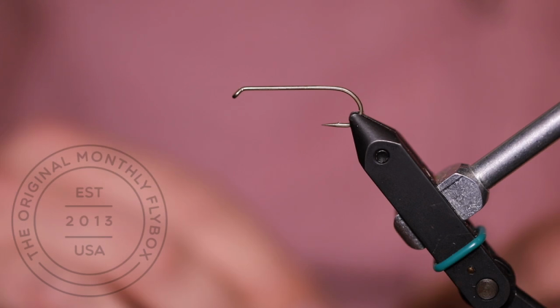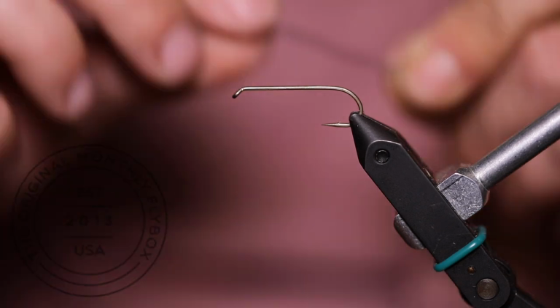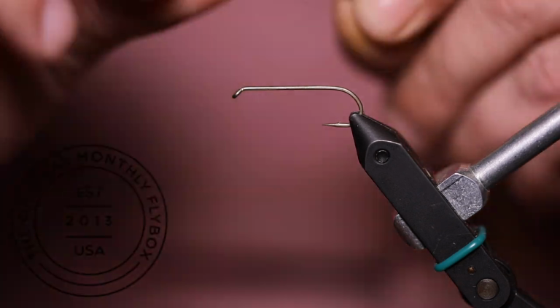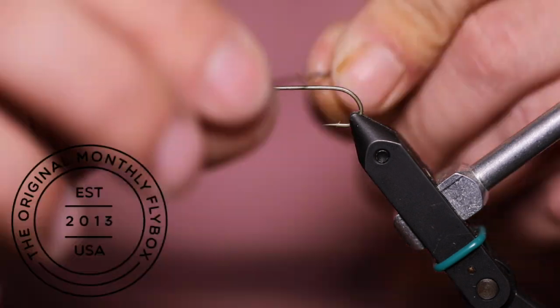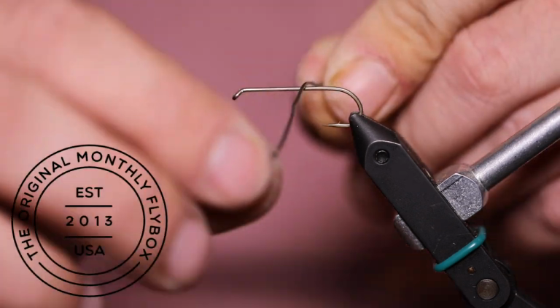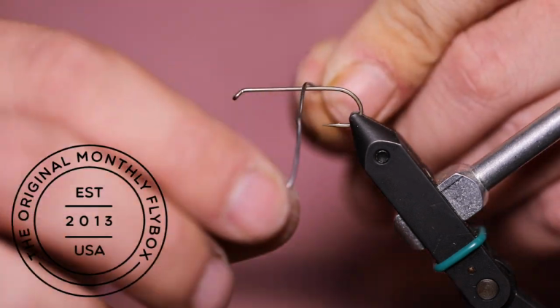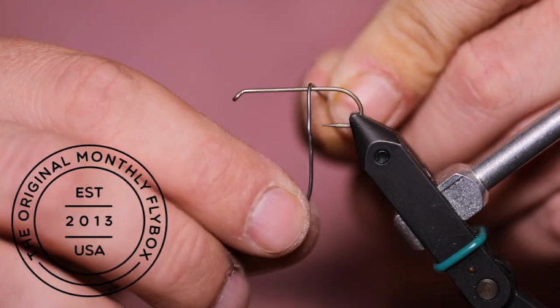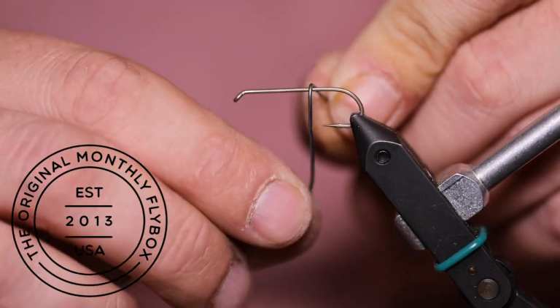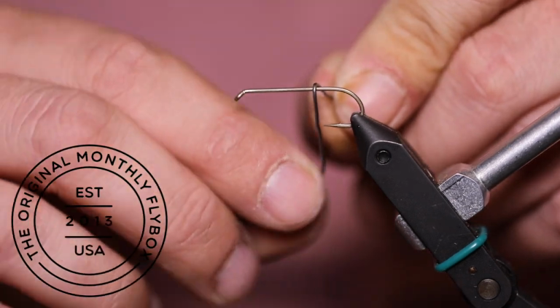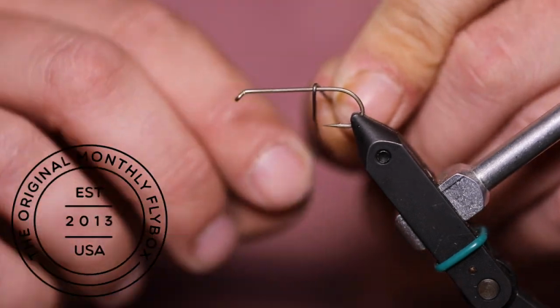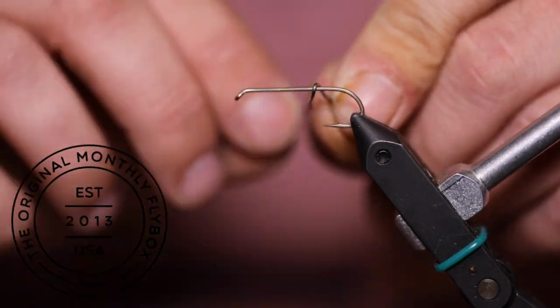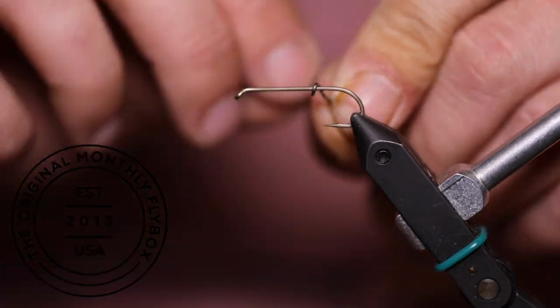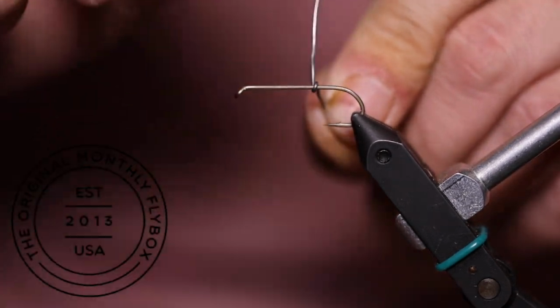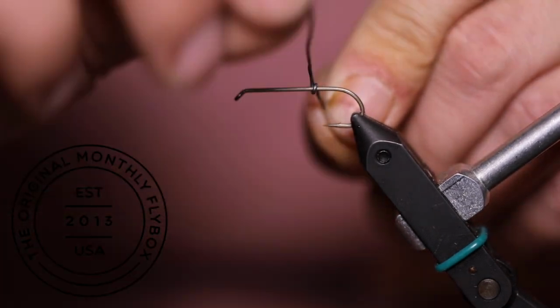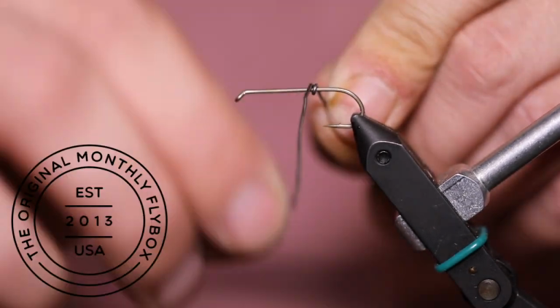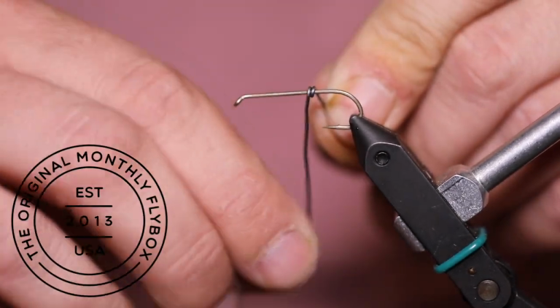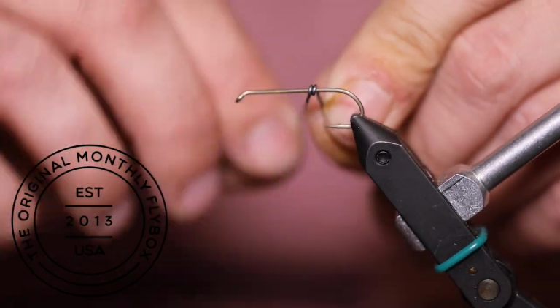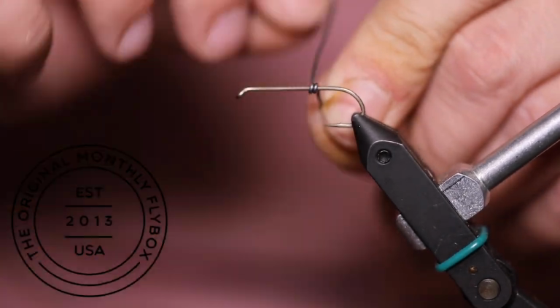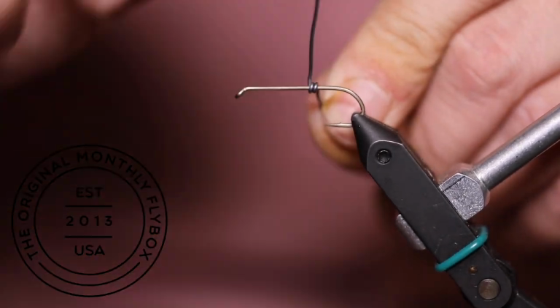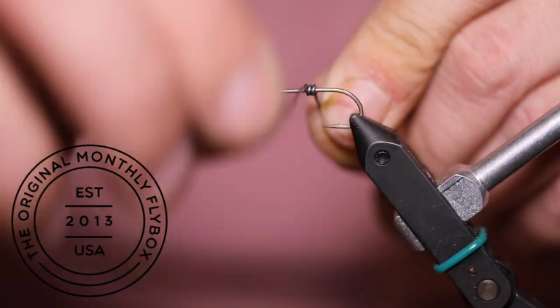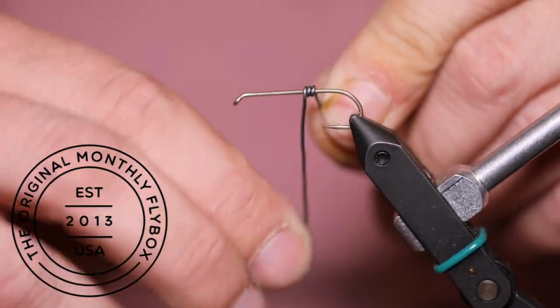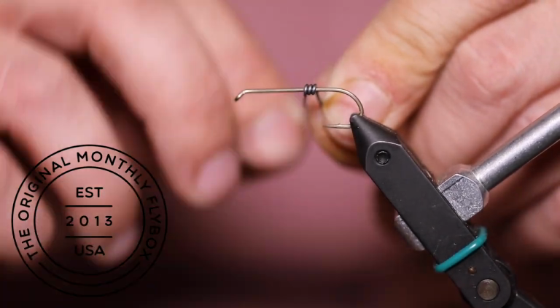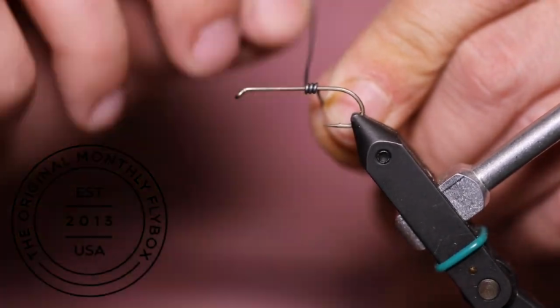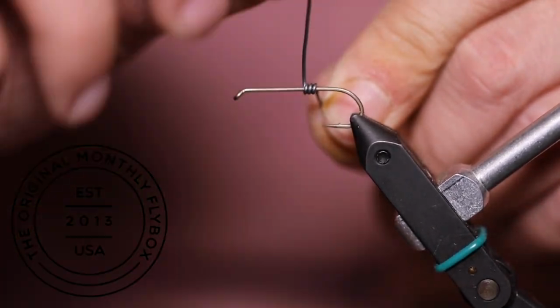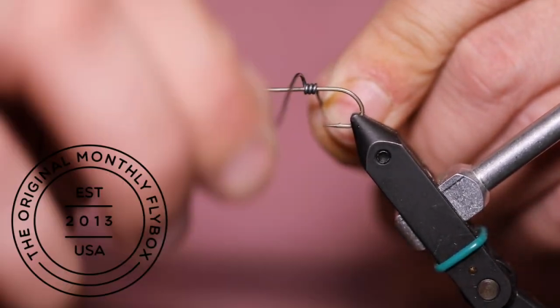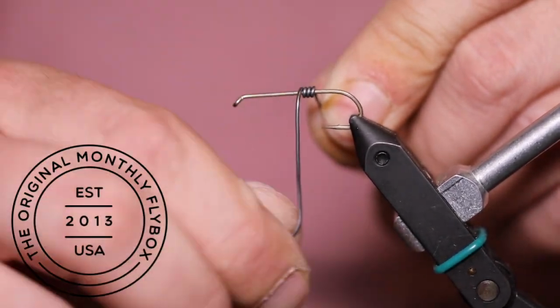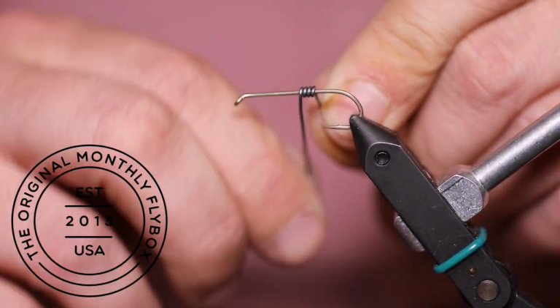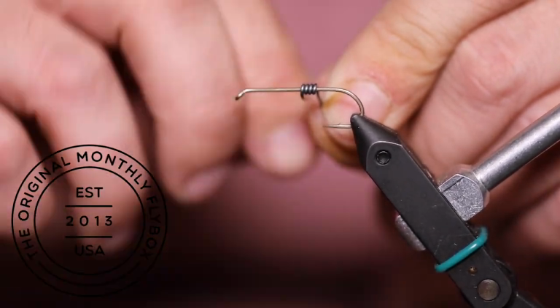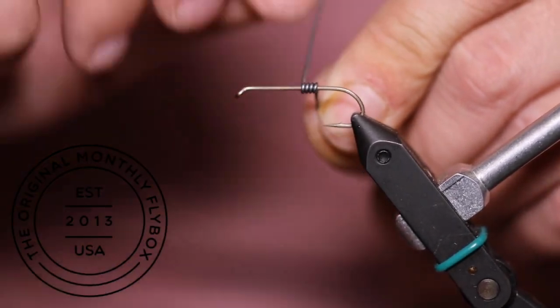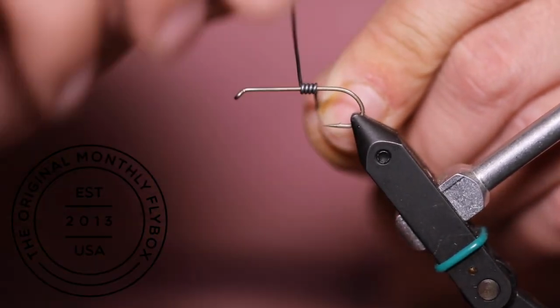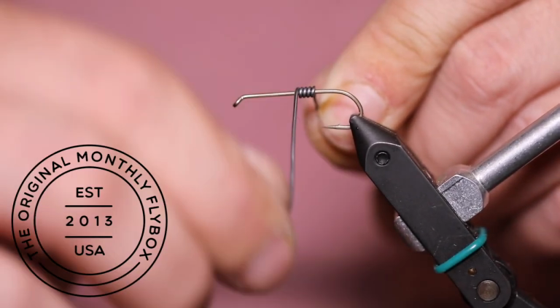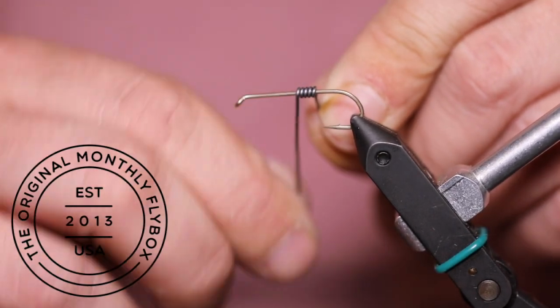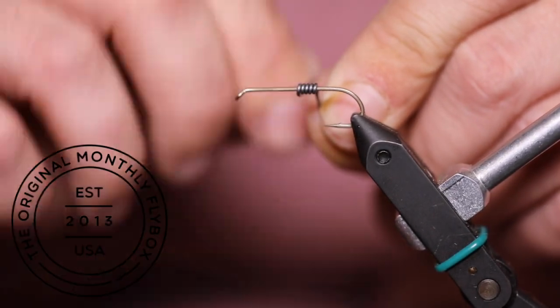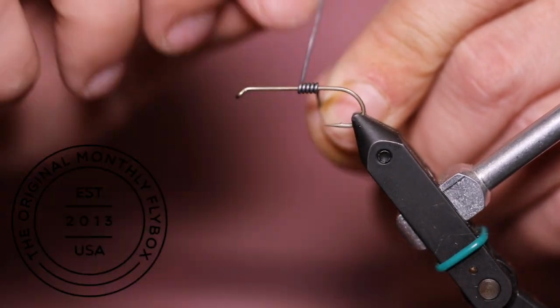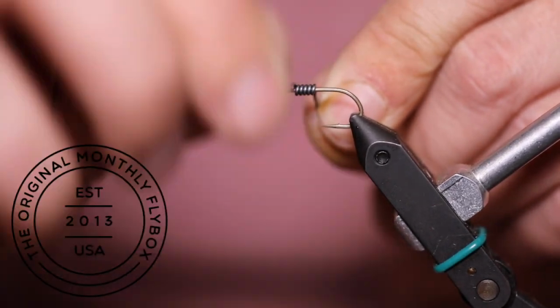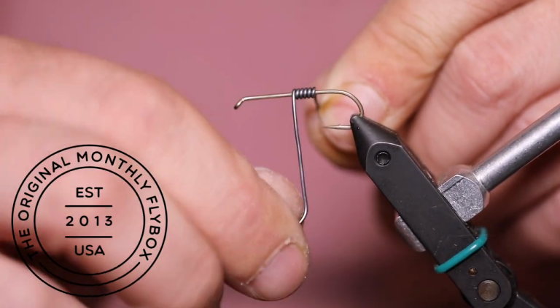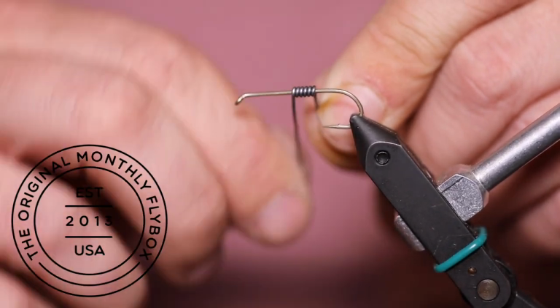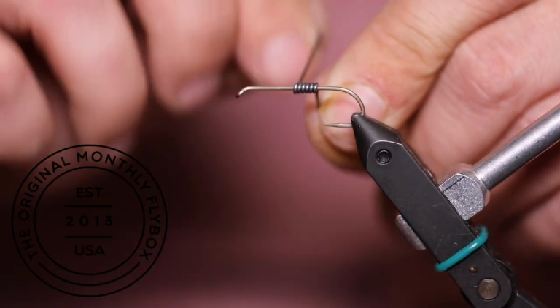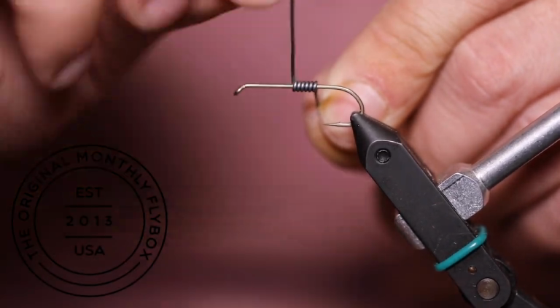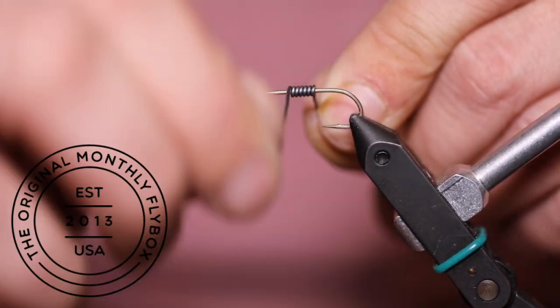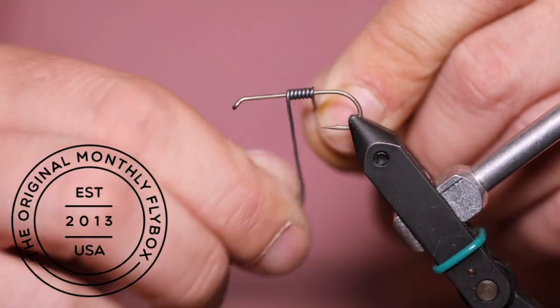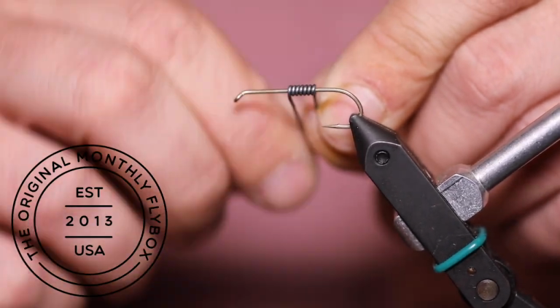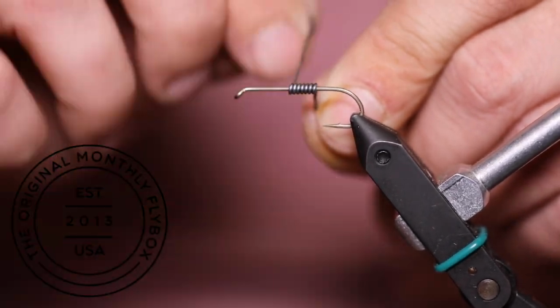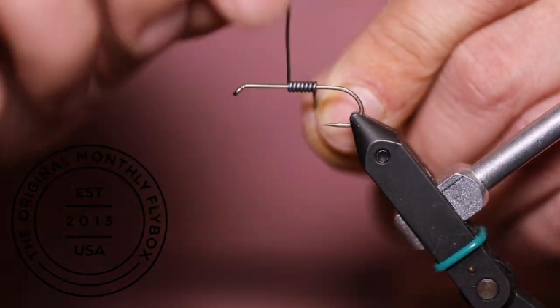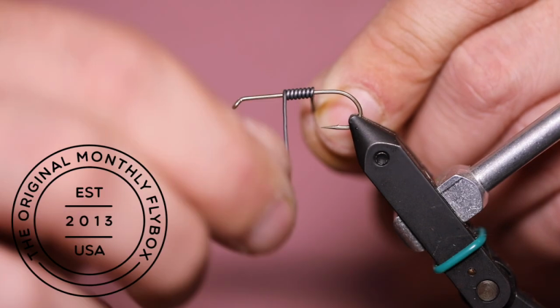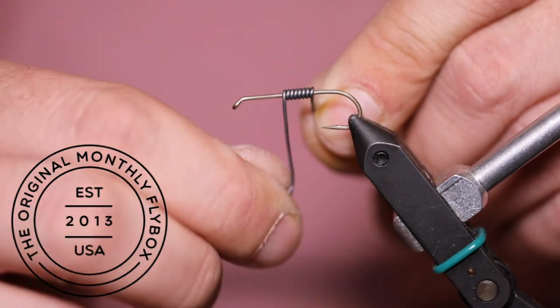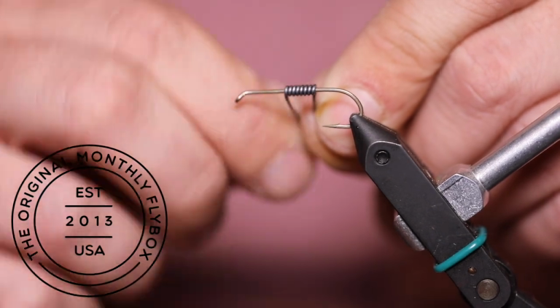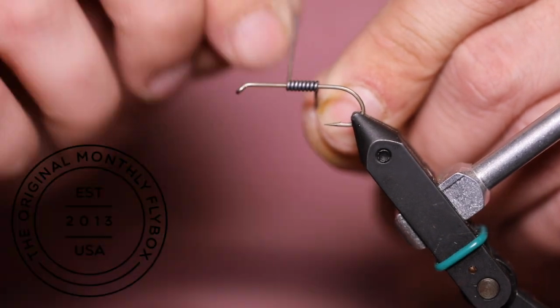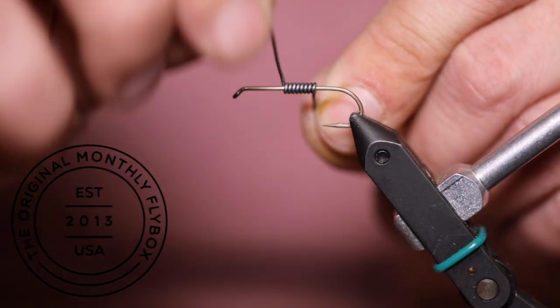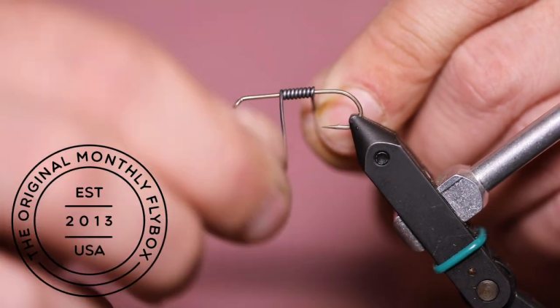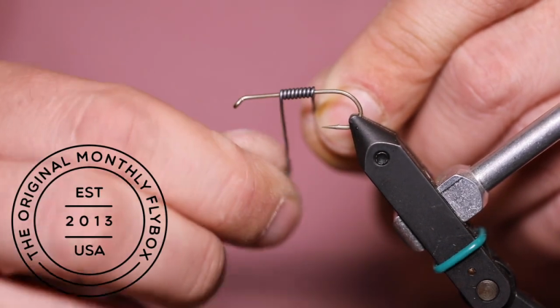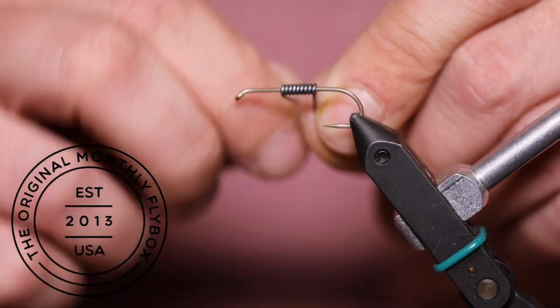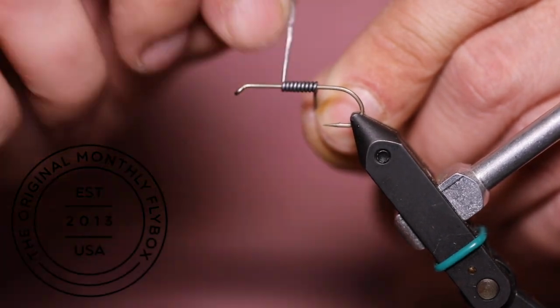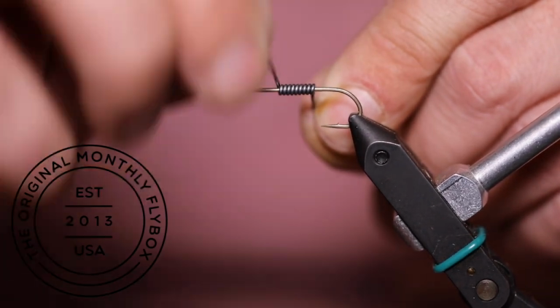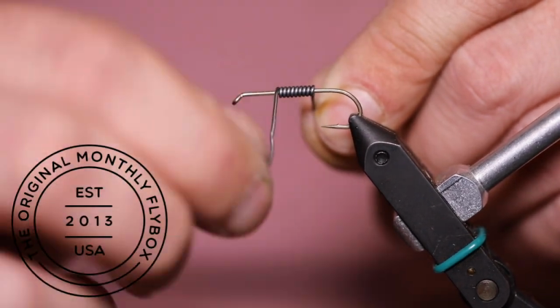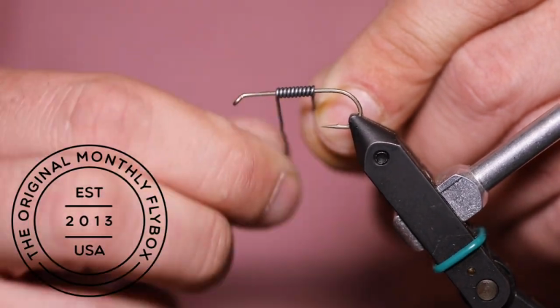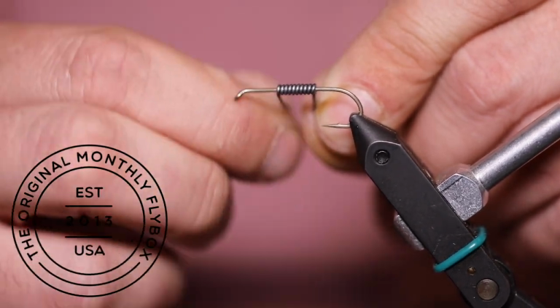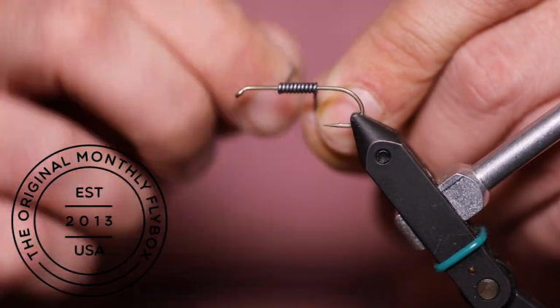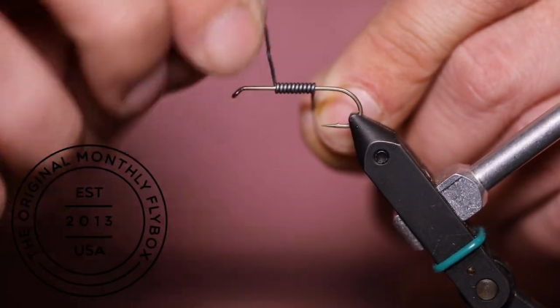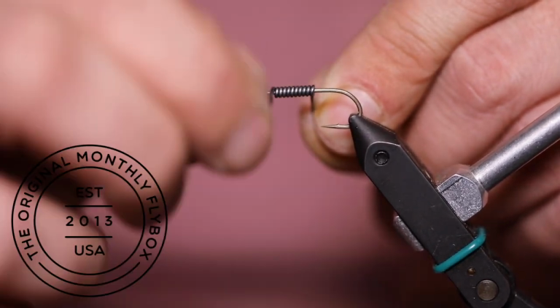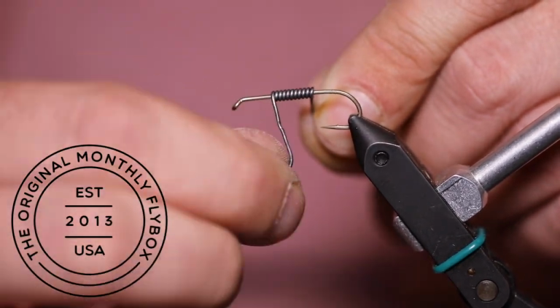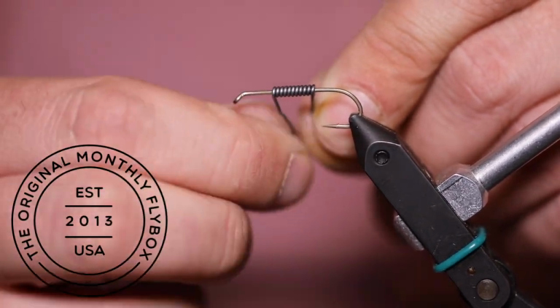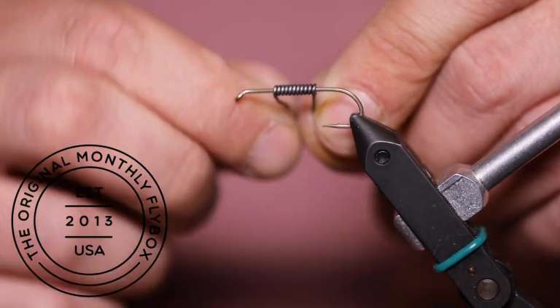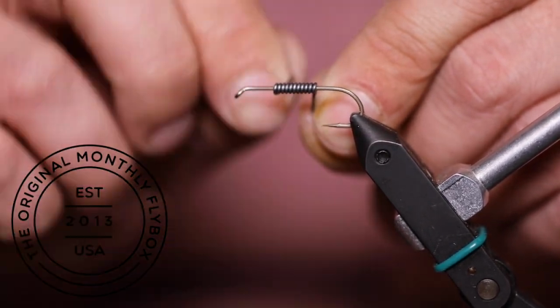Today we're going to tie an olive zonker. Start a quarter of the way up the shank, making wraps with your wire.